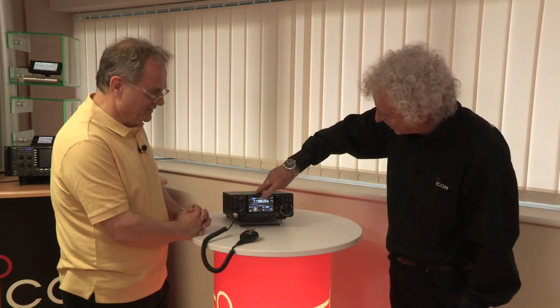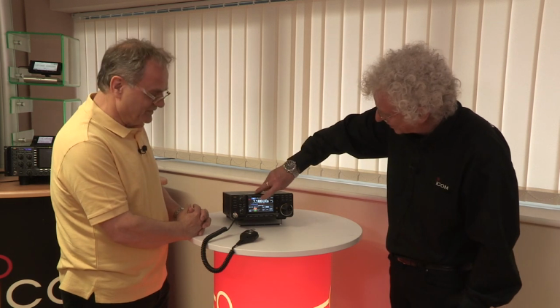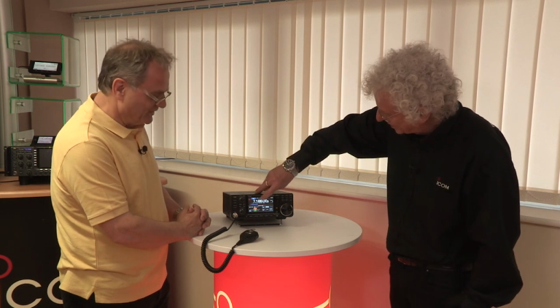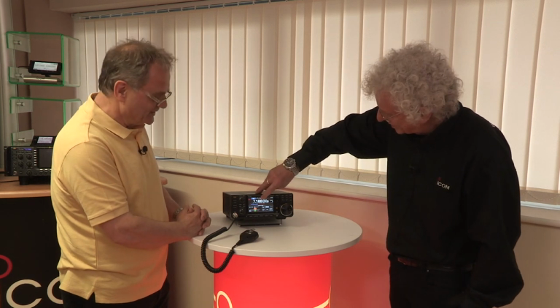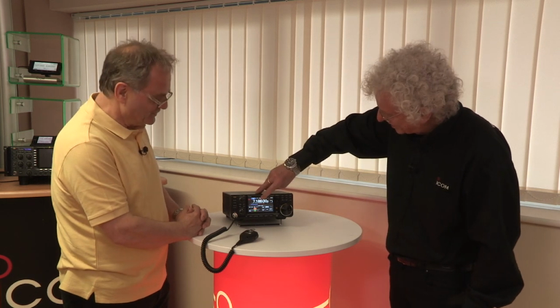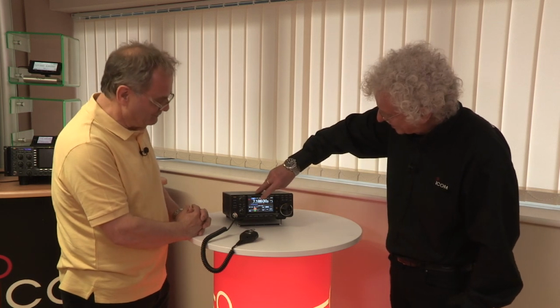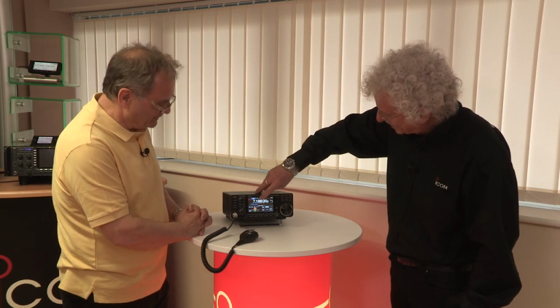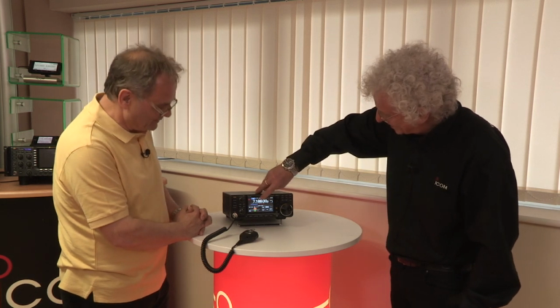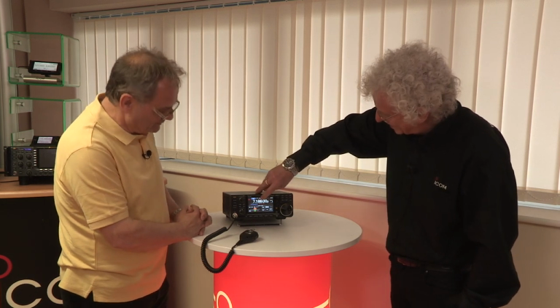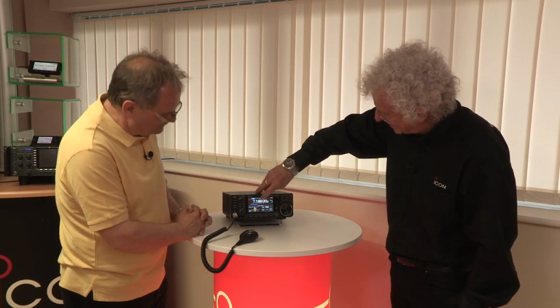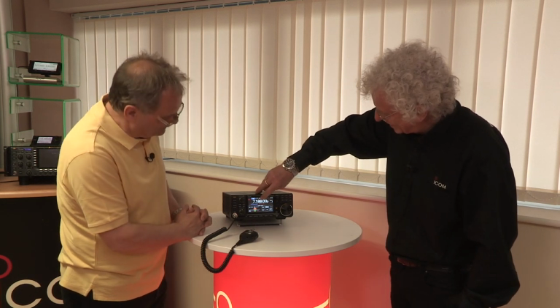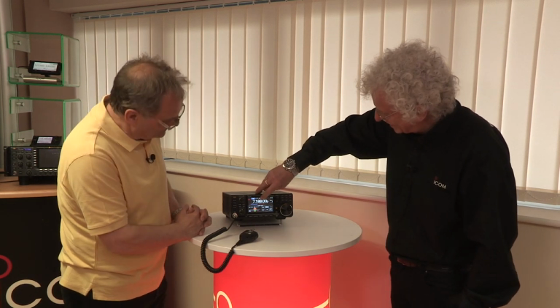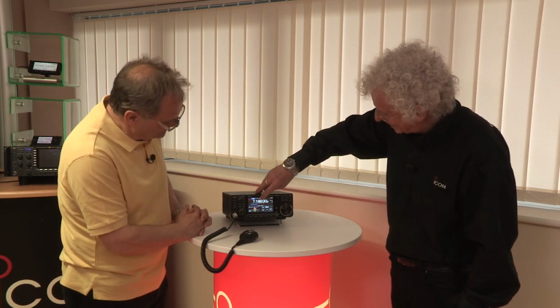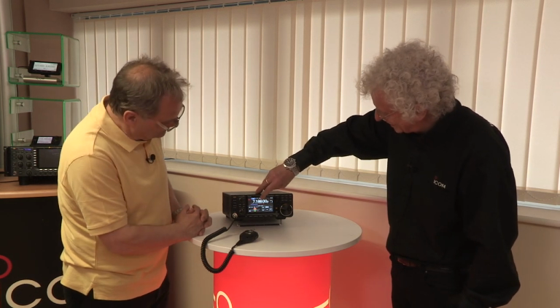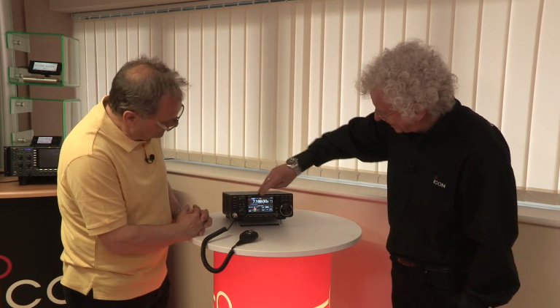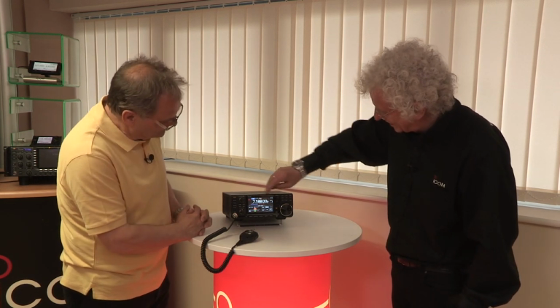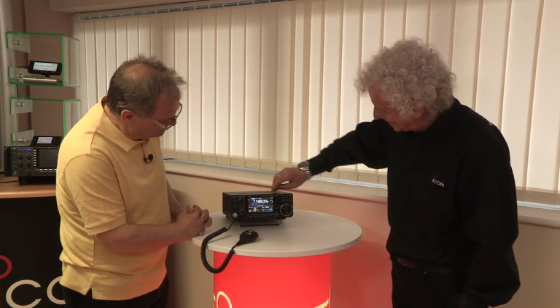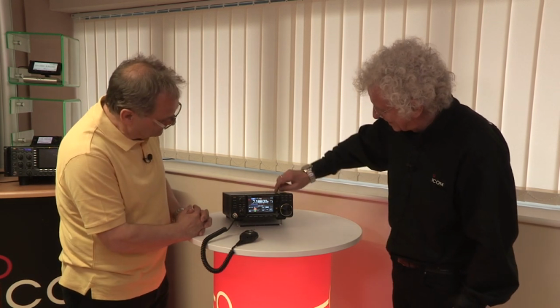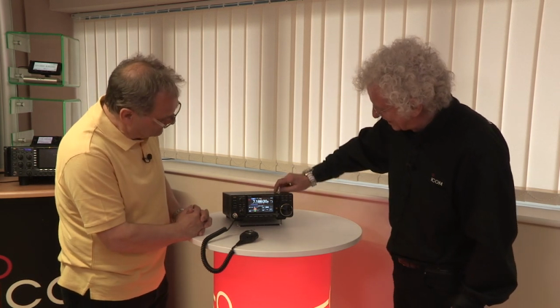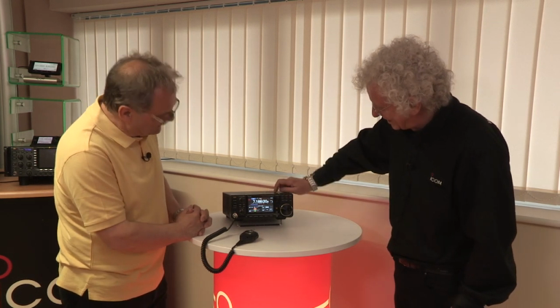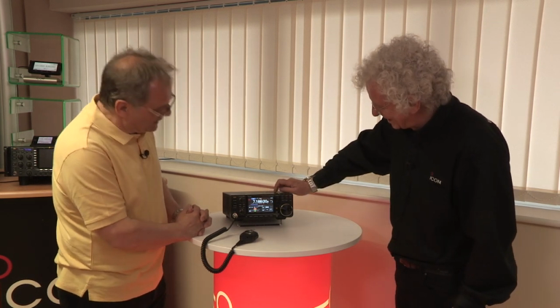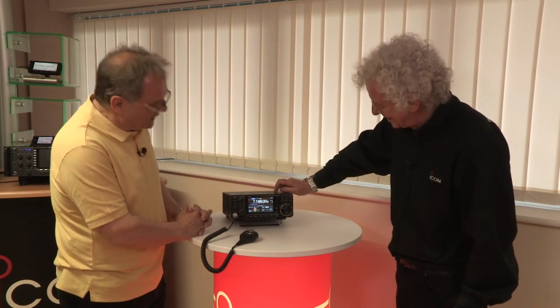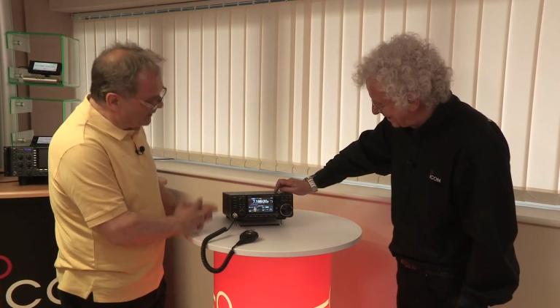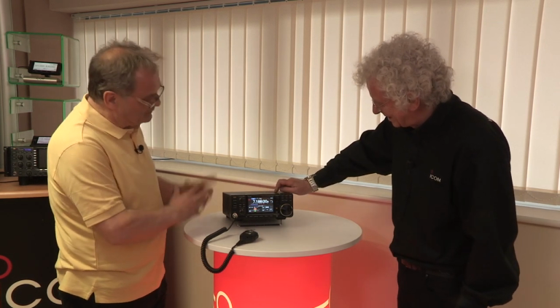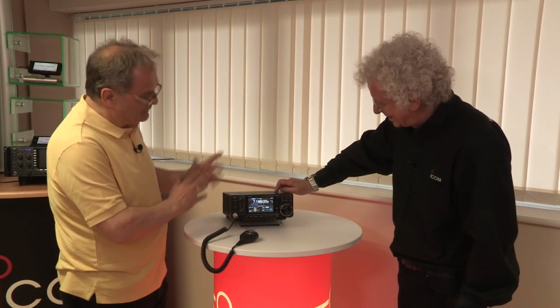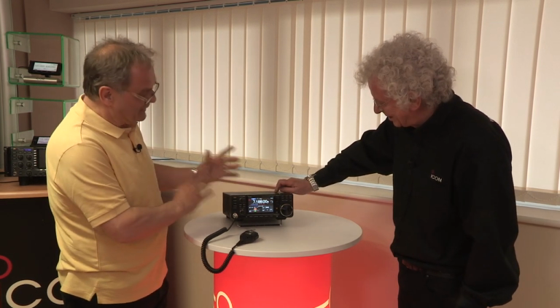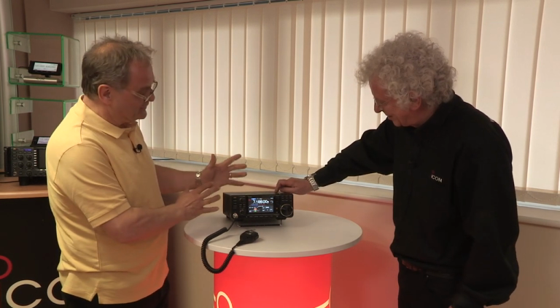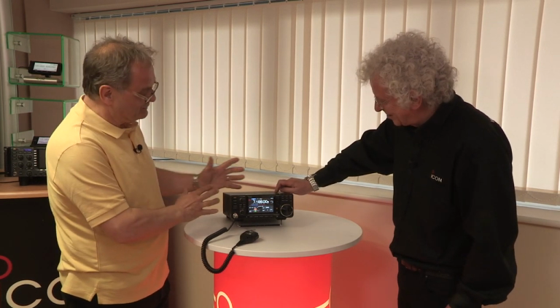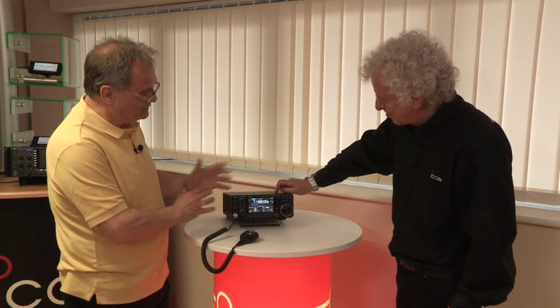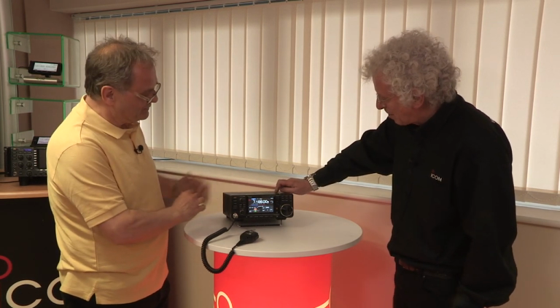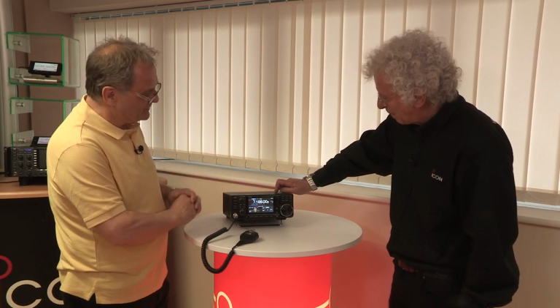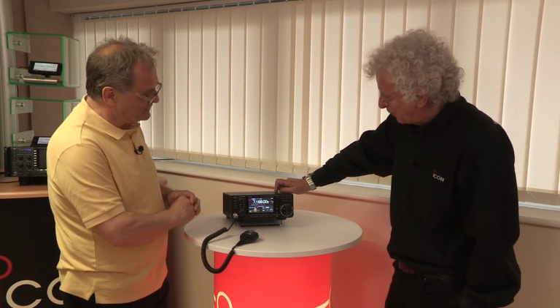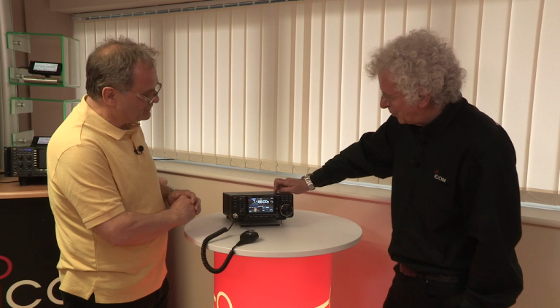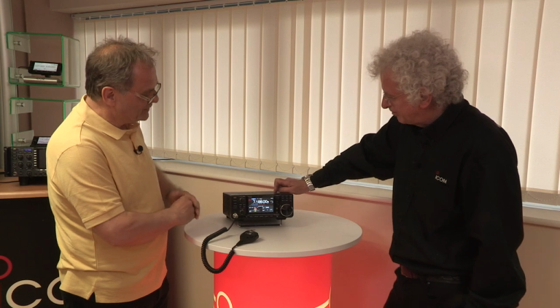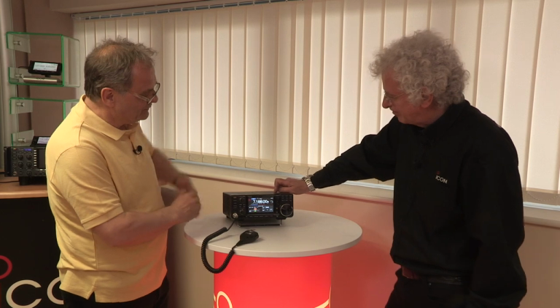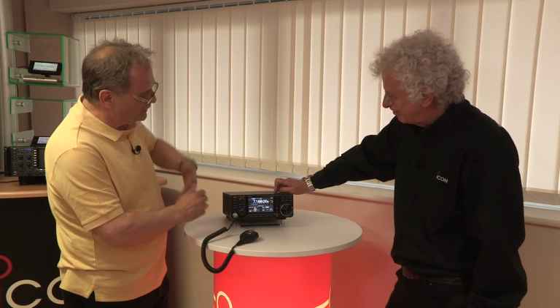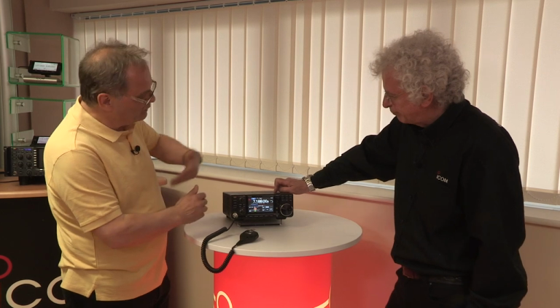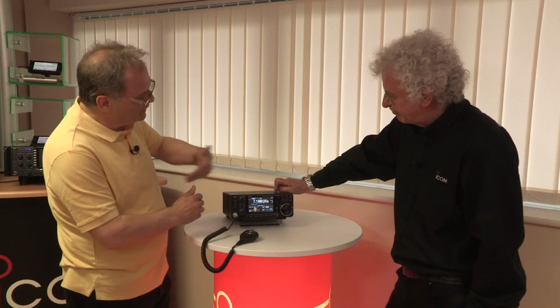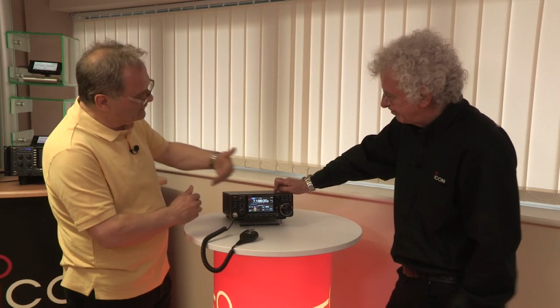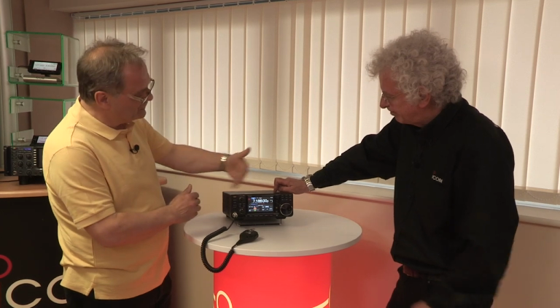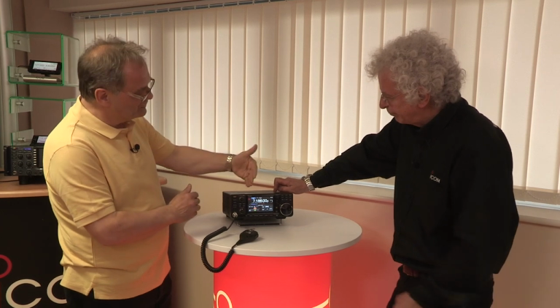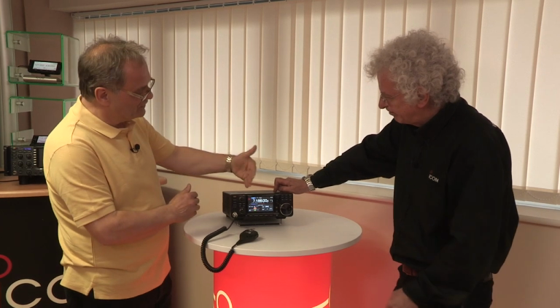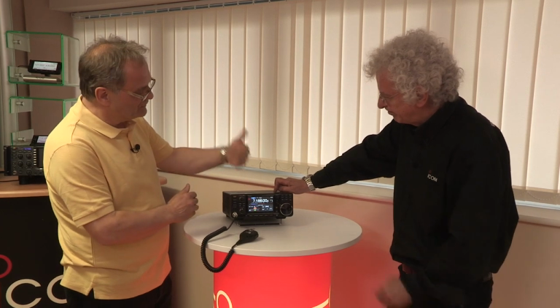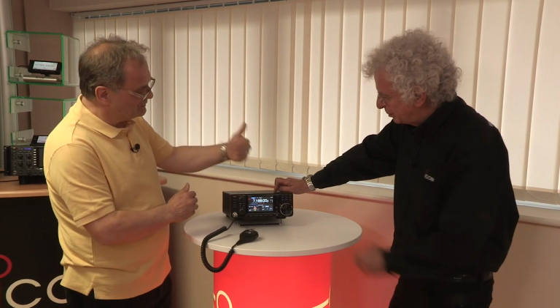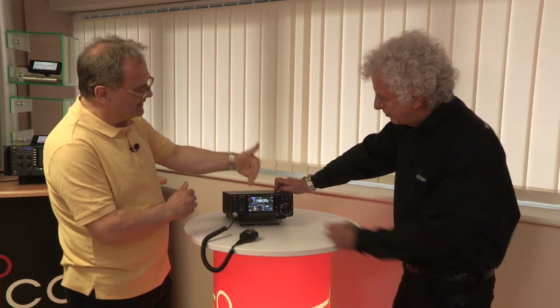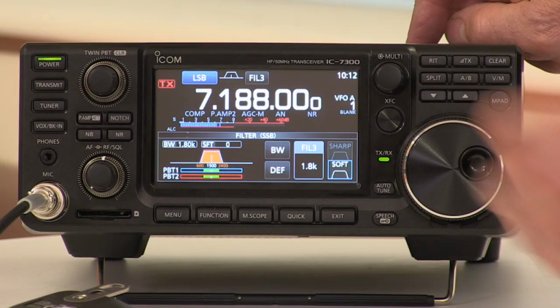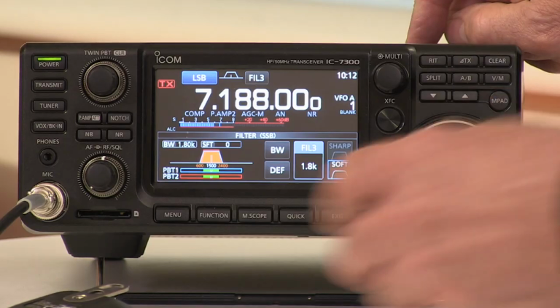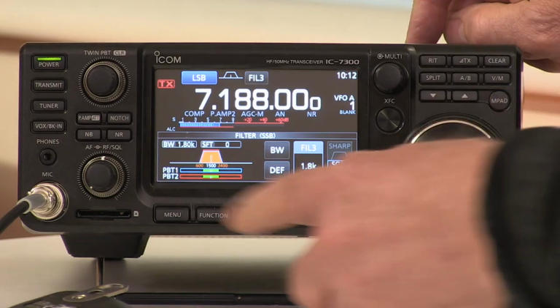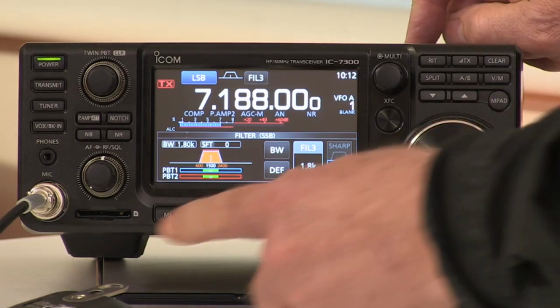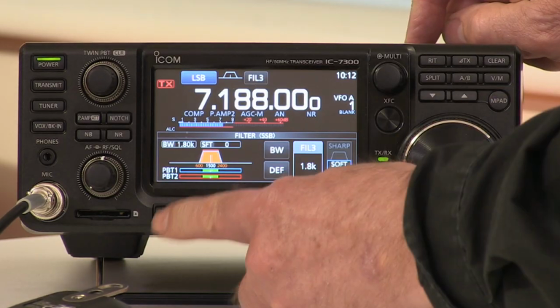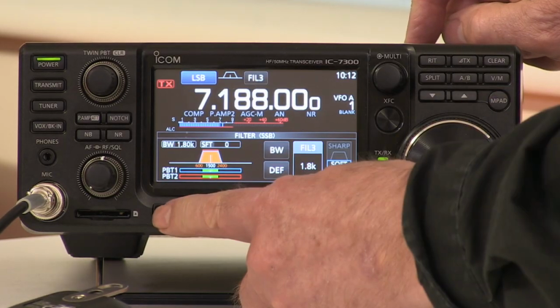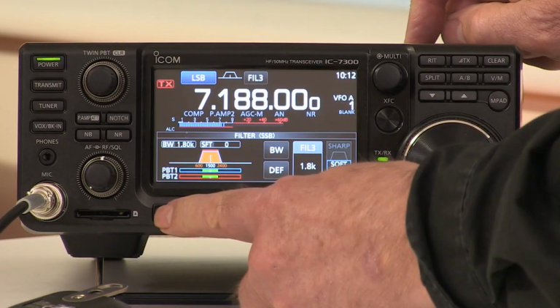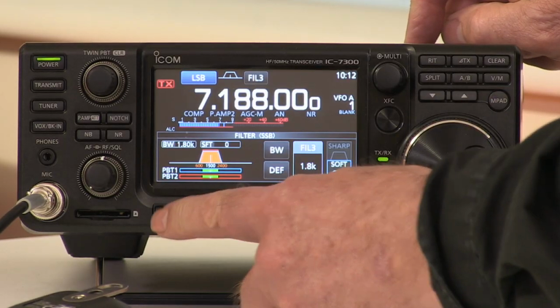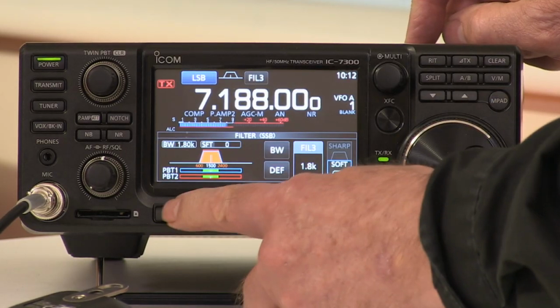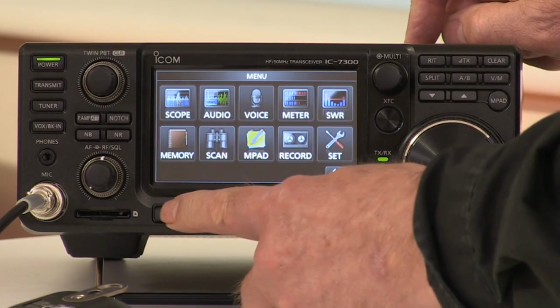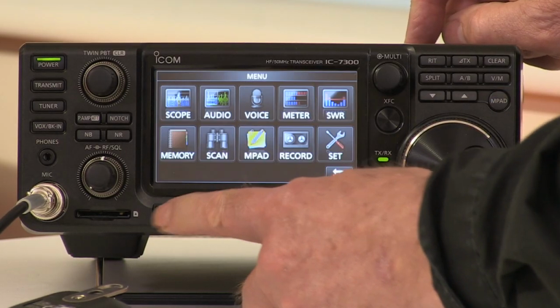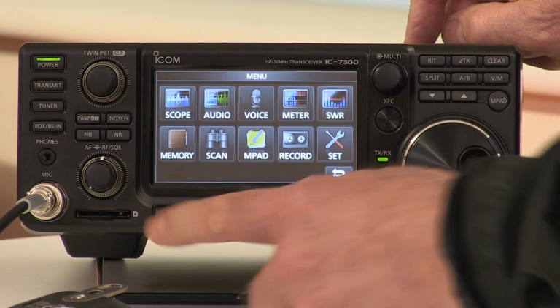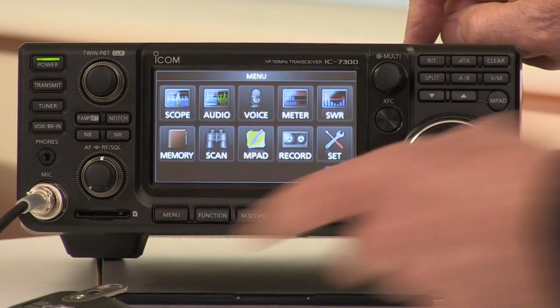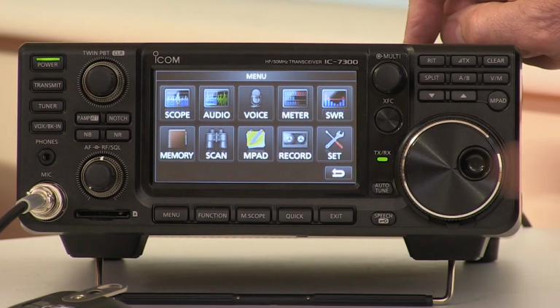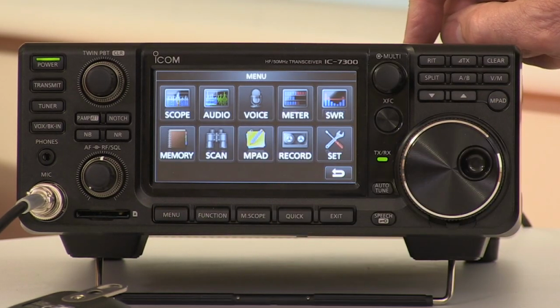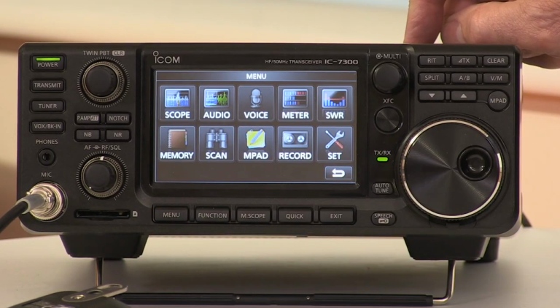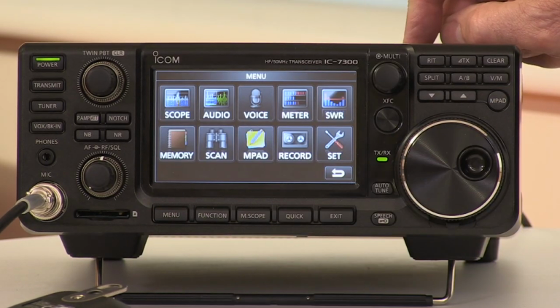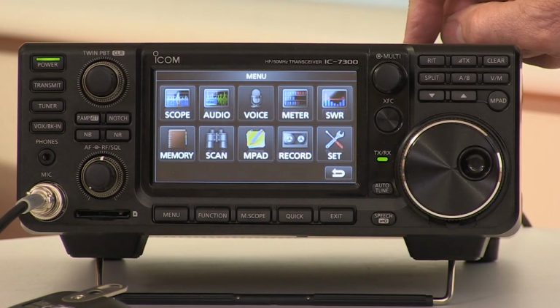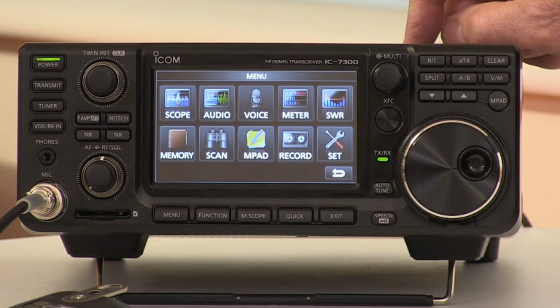It starts with a default setting that it considers right for the mode you're using. It works fine out of the box — it's adjusted pretty well to suit most people. But you can customize things, and most amateurs do like to fiddle. So that's tremendously straightforward — what other controls do we access directly from the front panel?